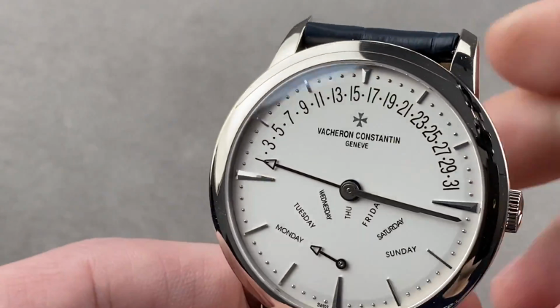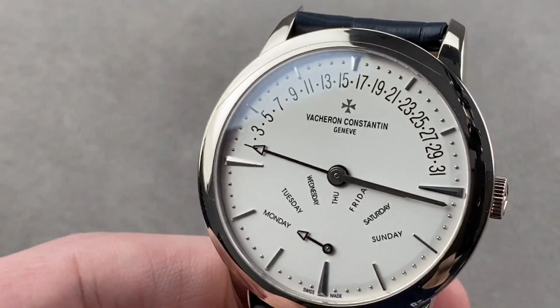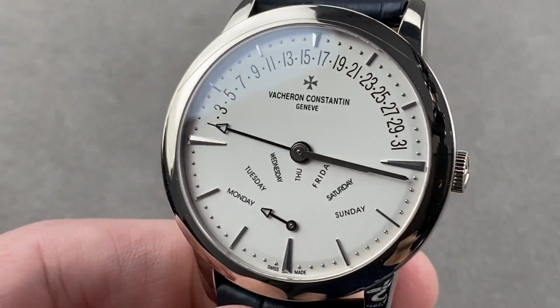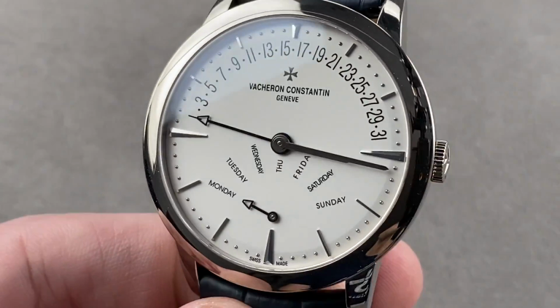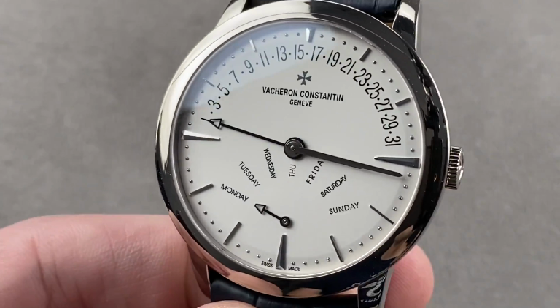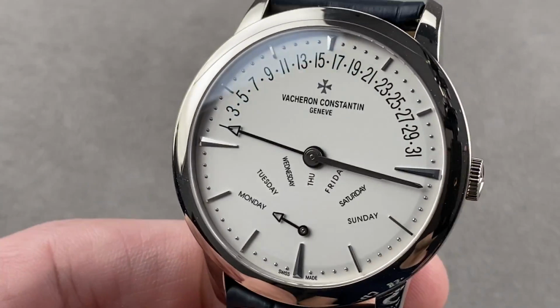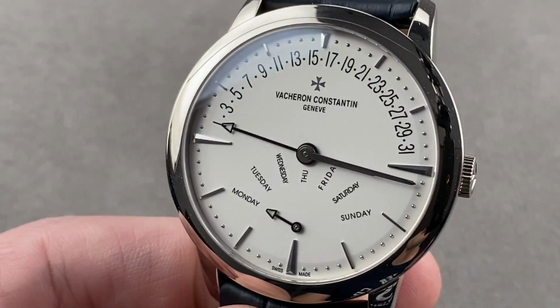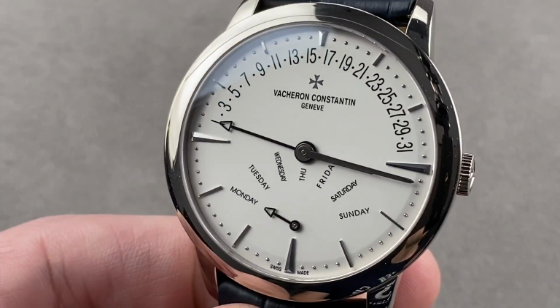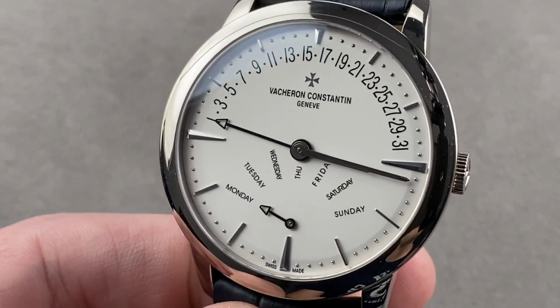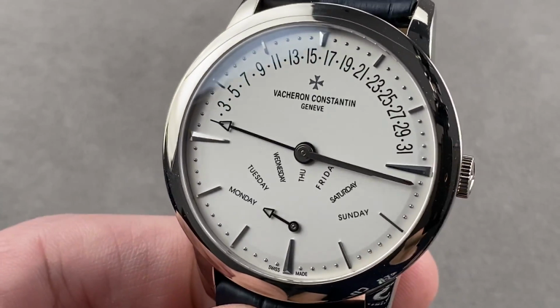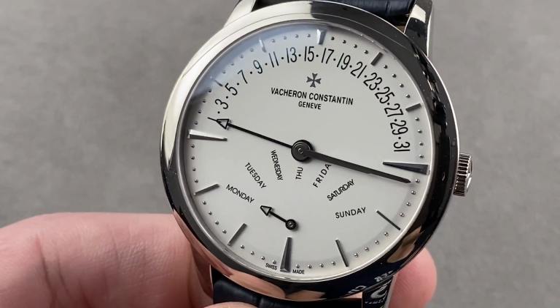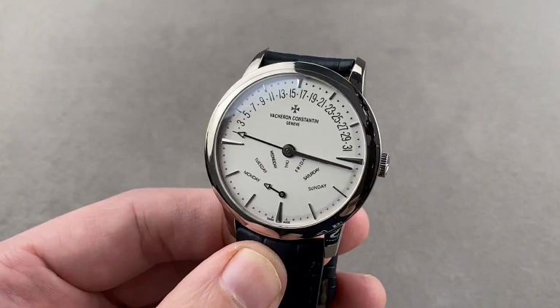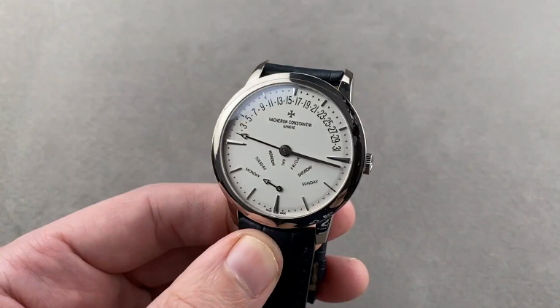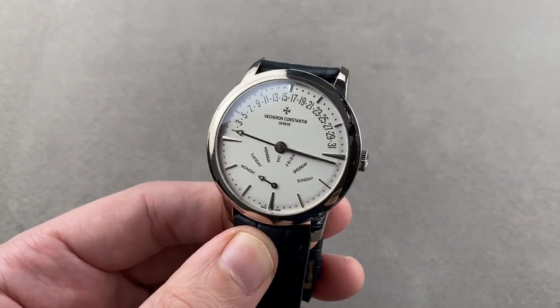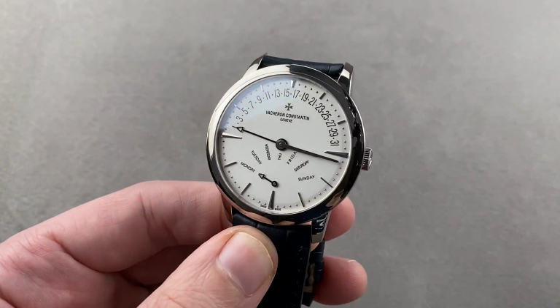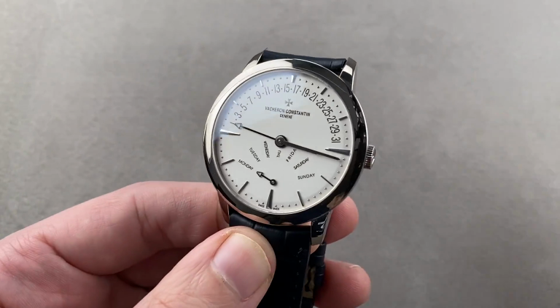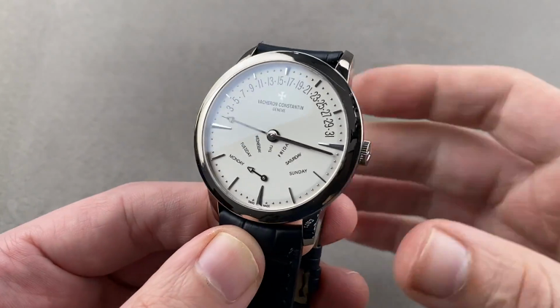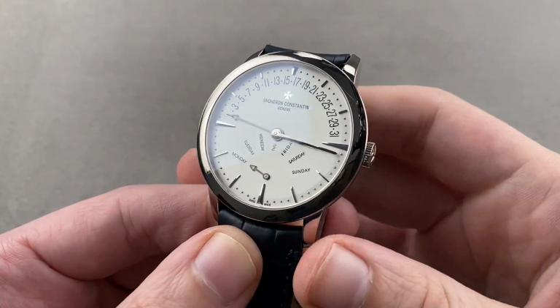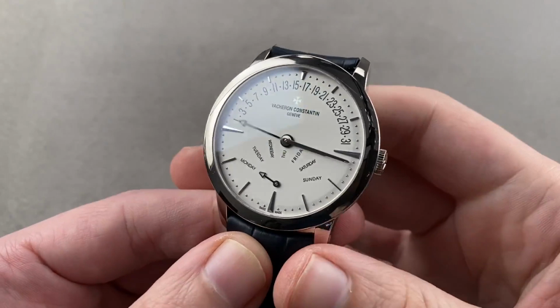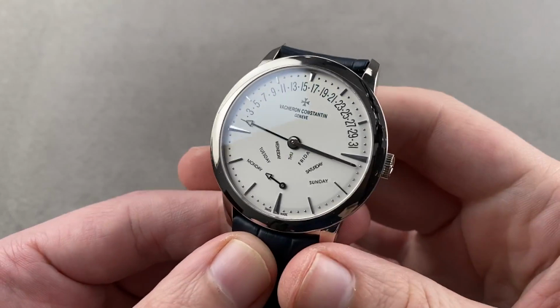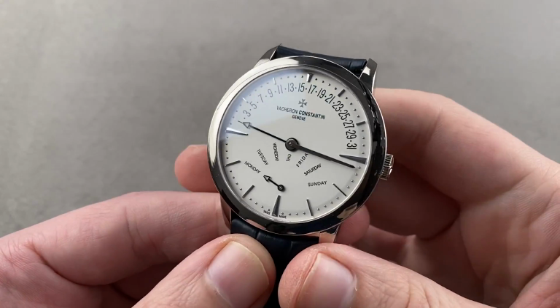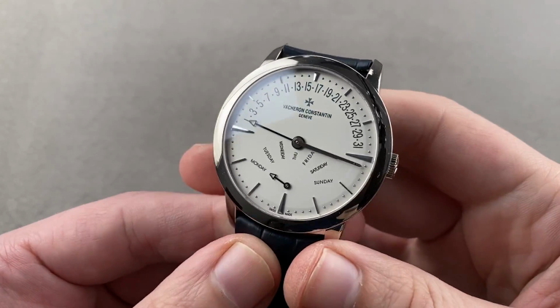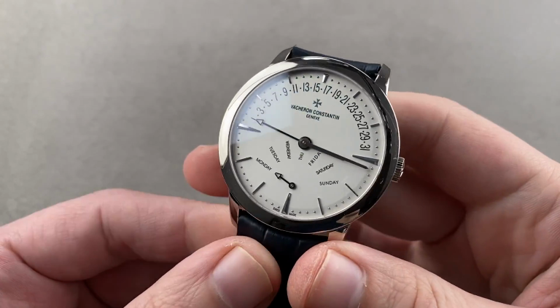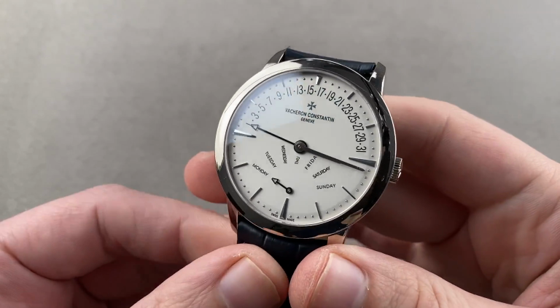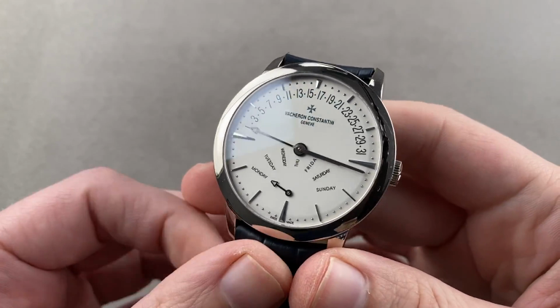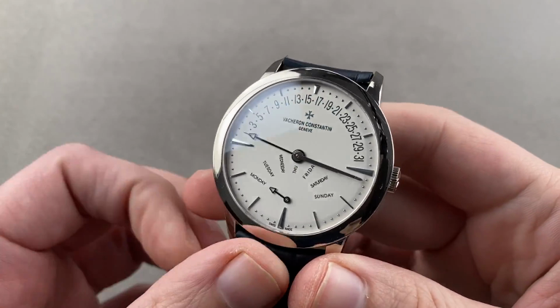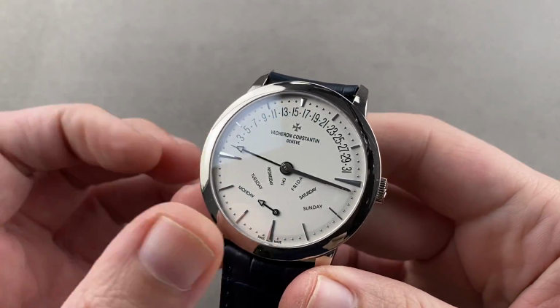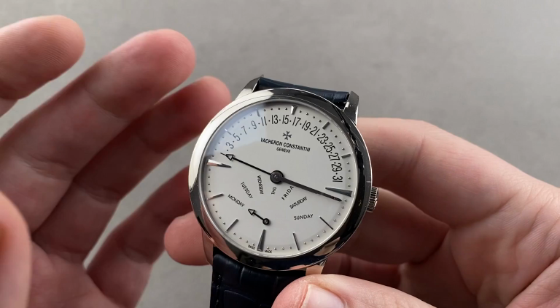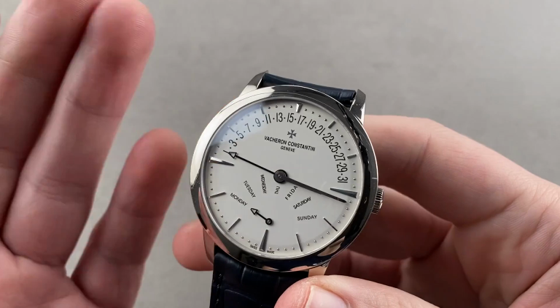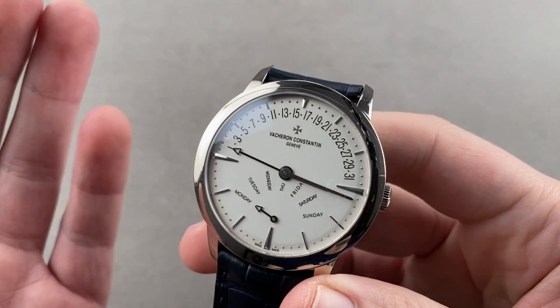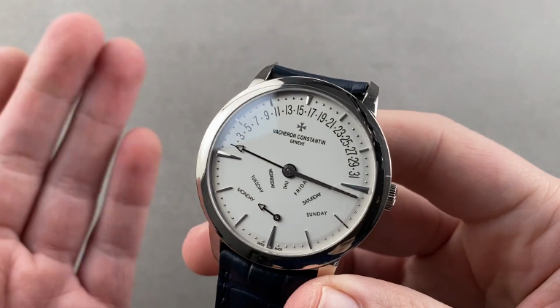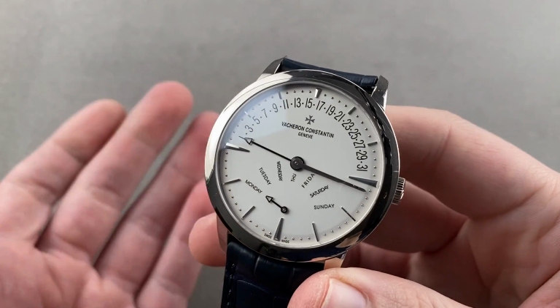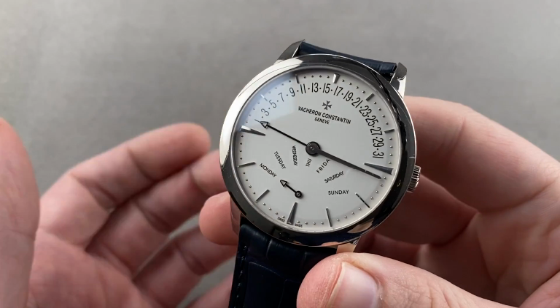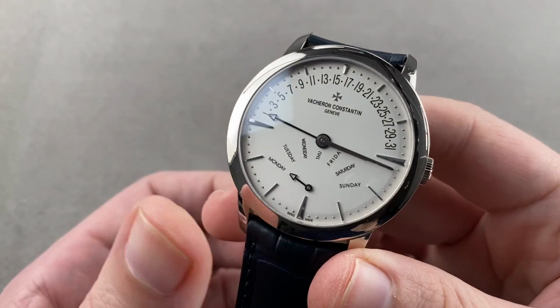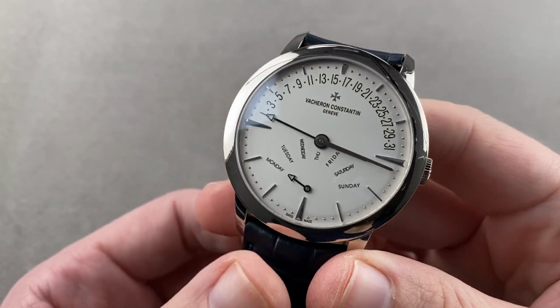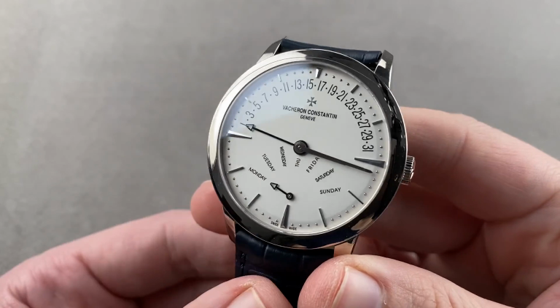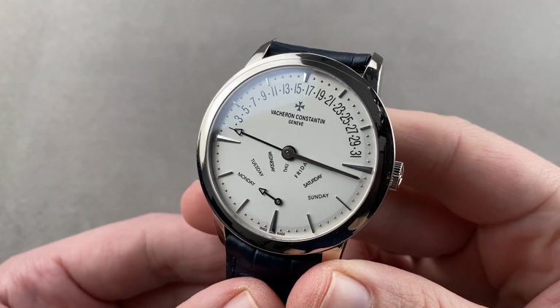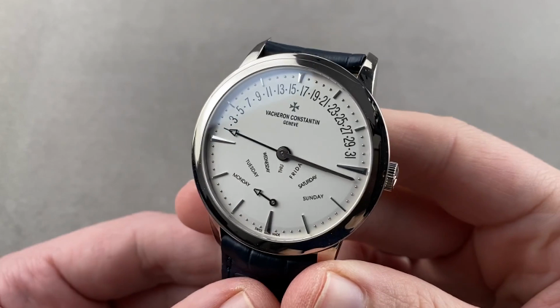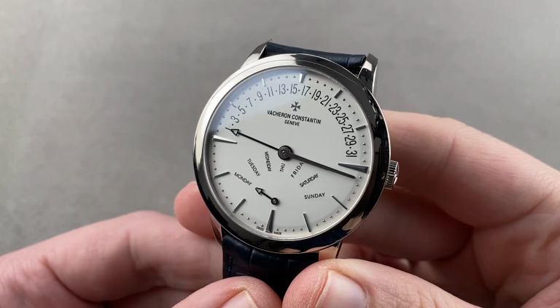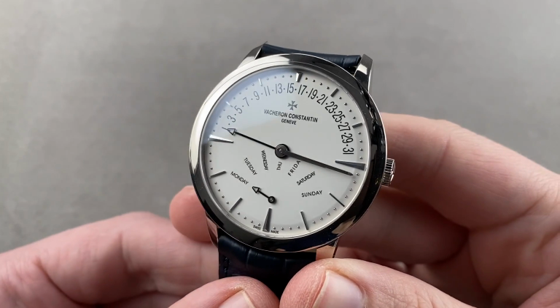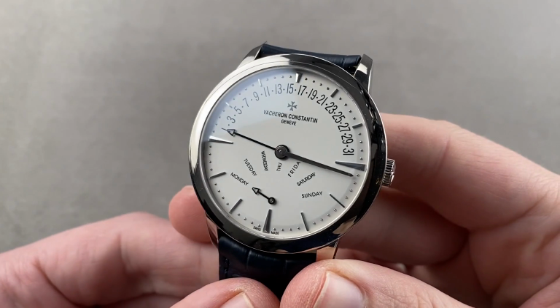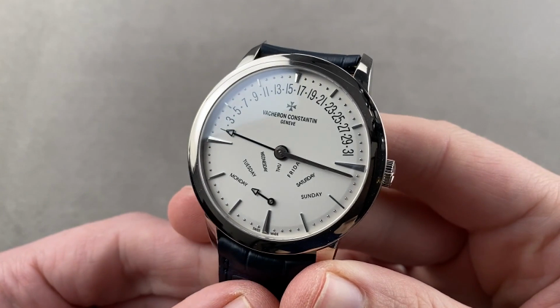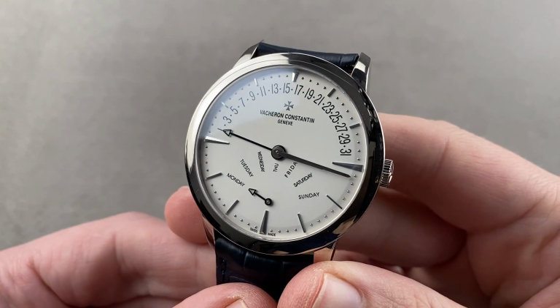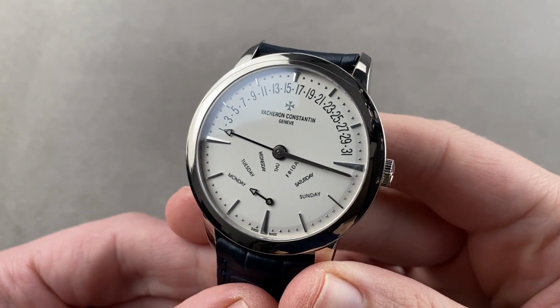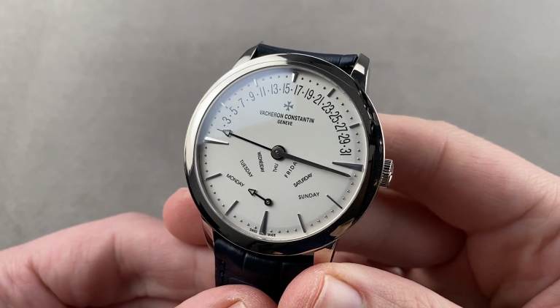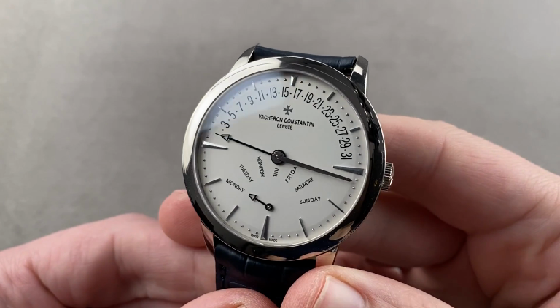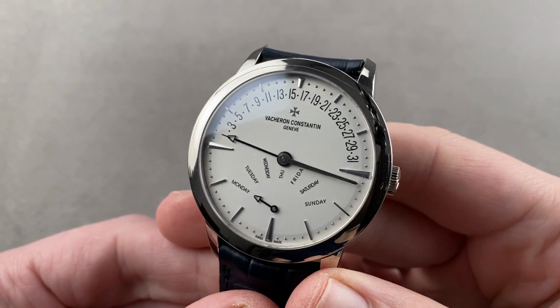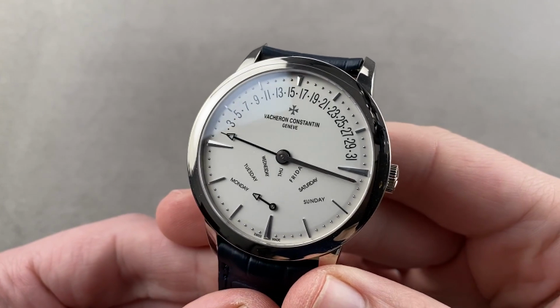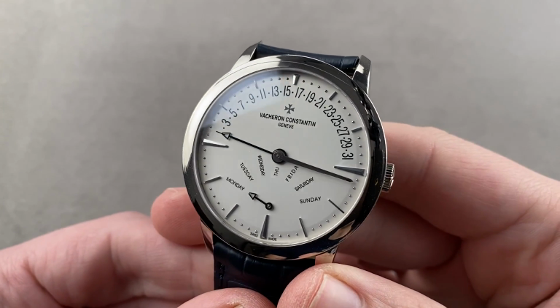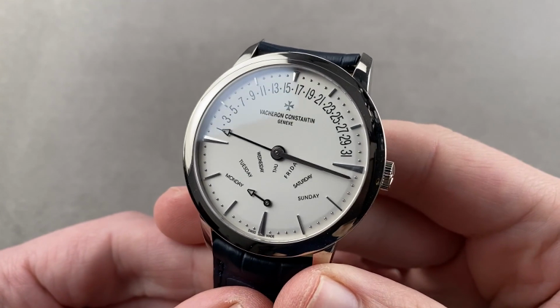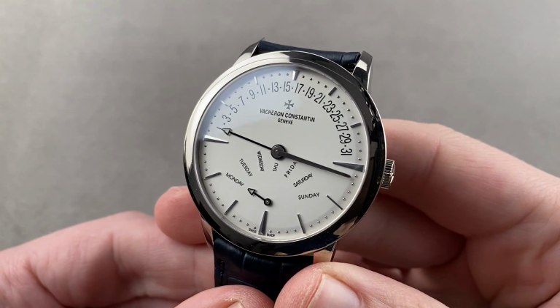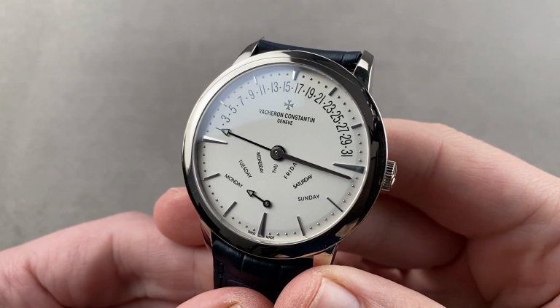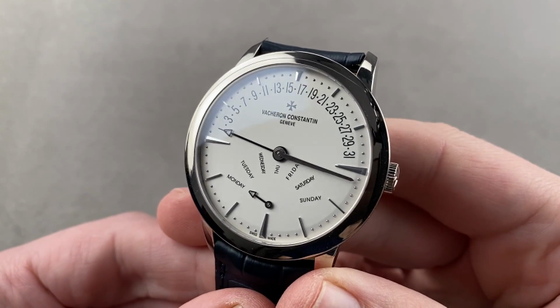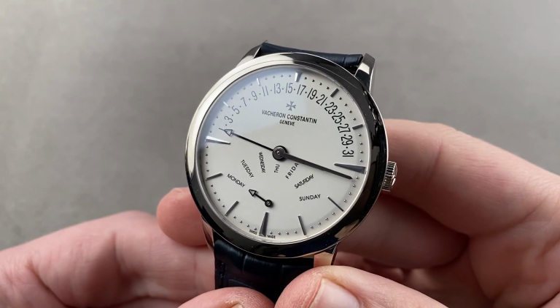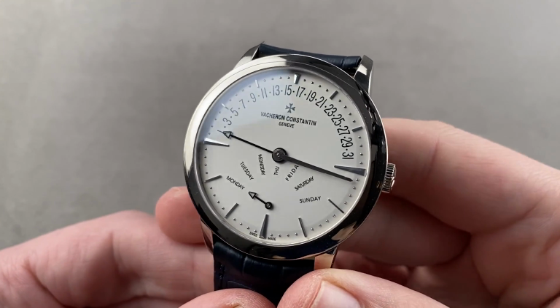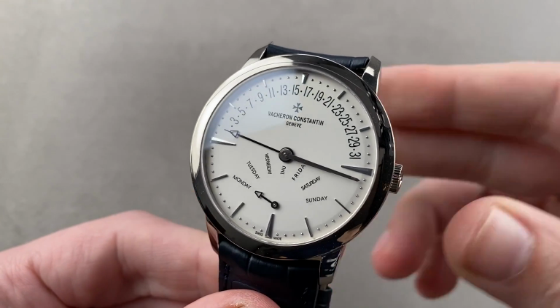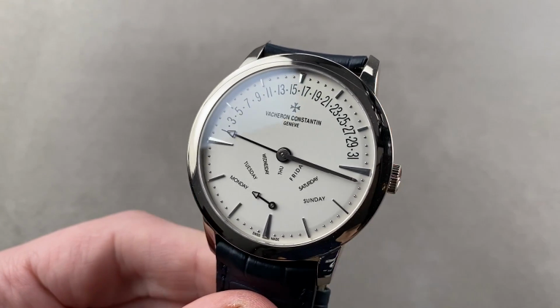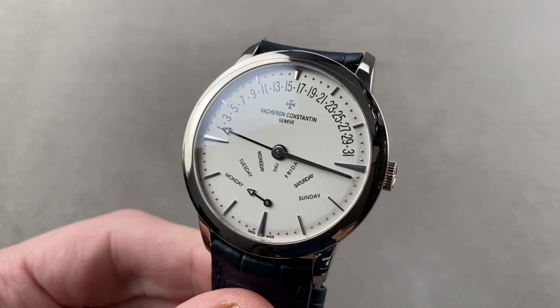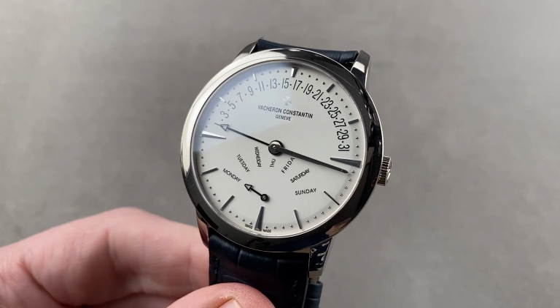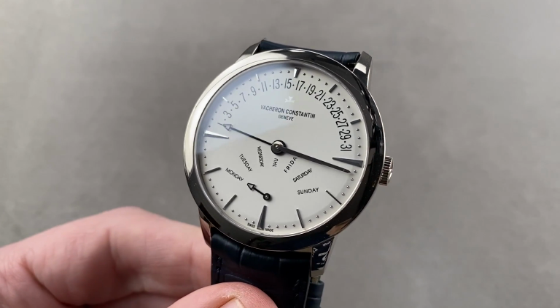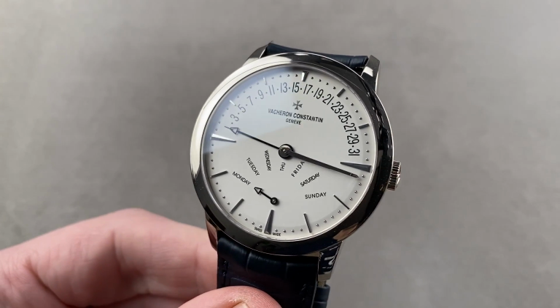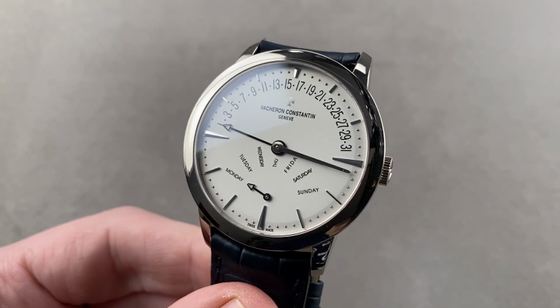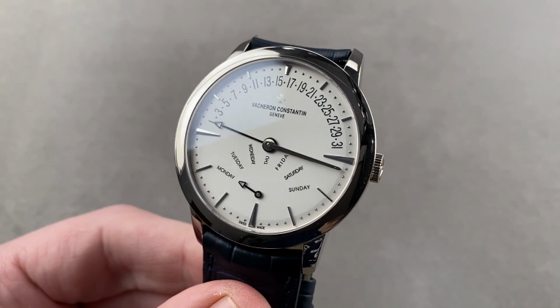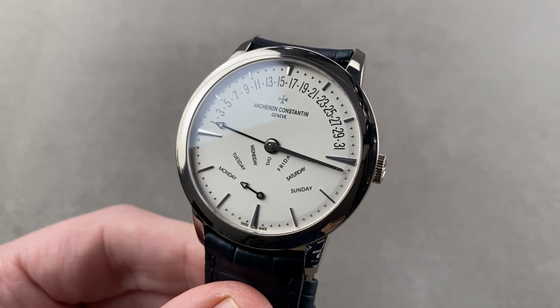Luxury is often about getting more than you need and more than you expect. Reach out to tmaso@thewatchbox.com for purchase and pricing details.